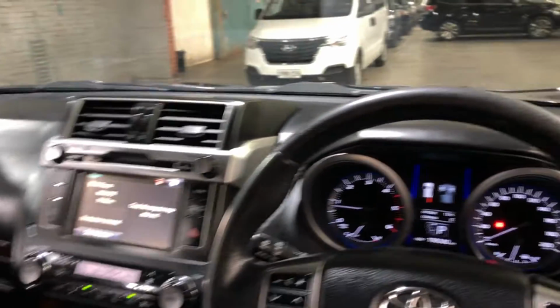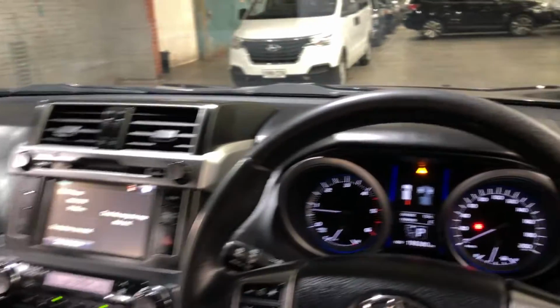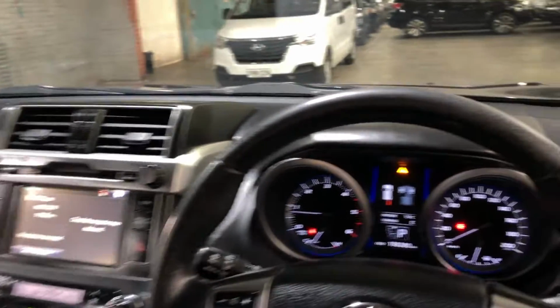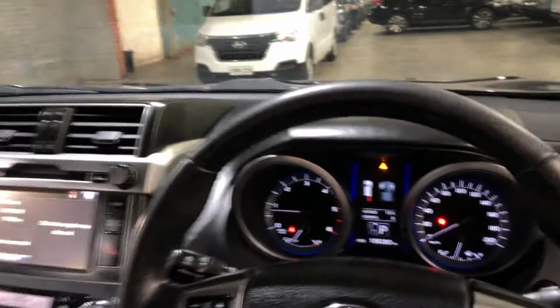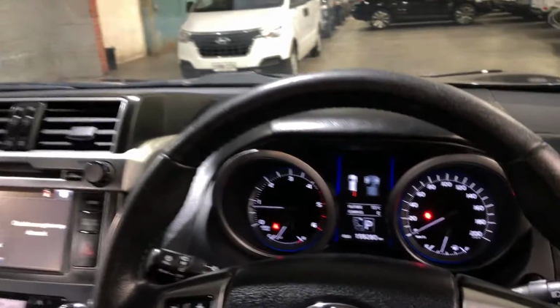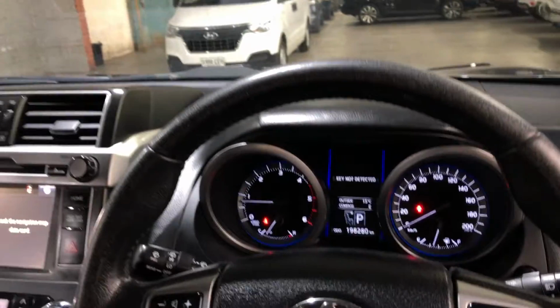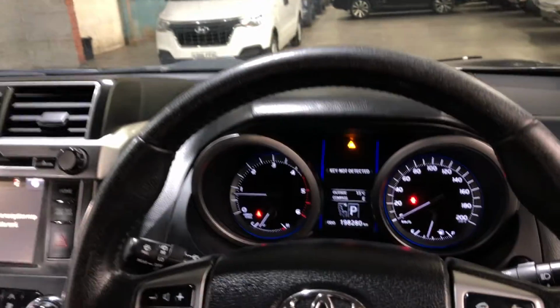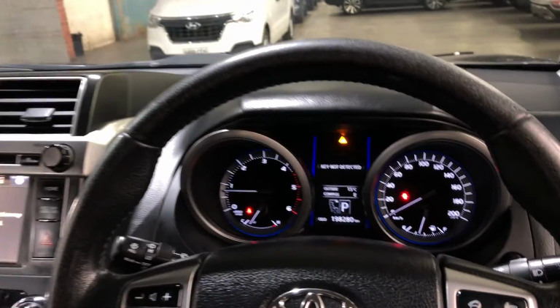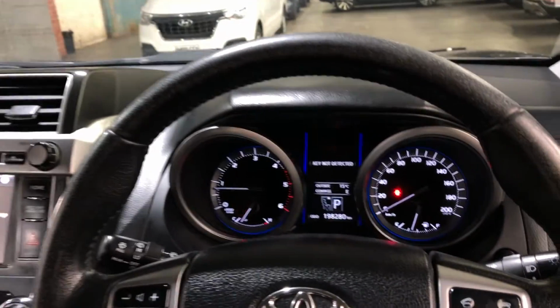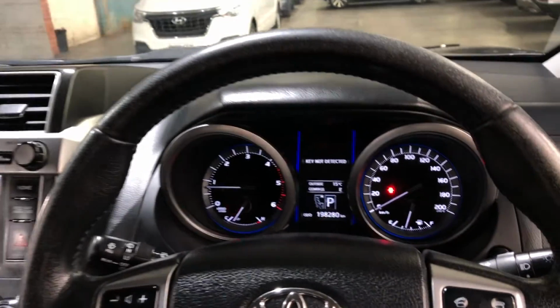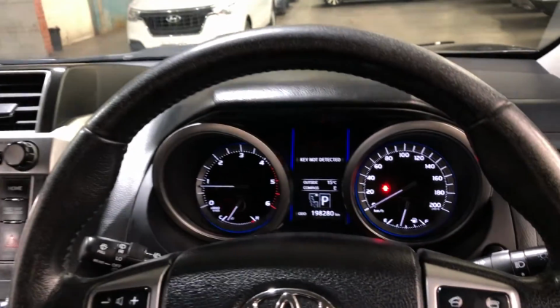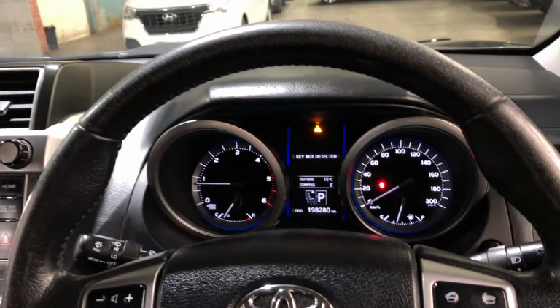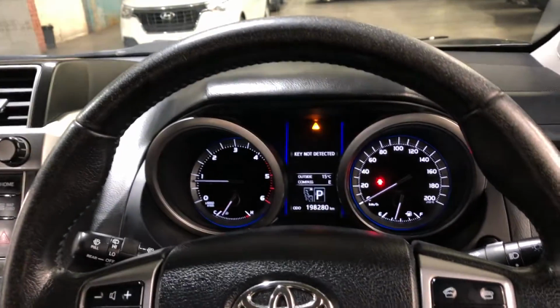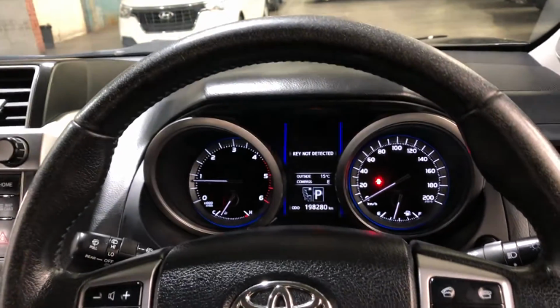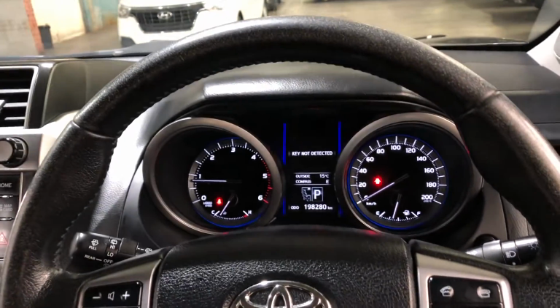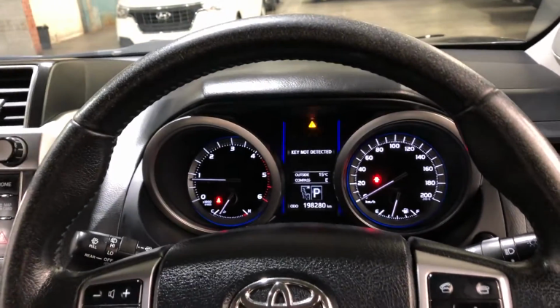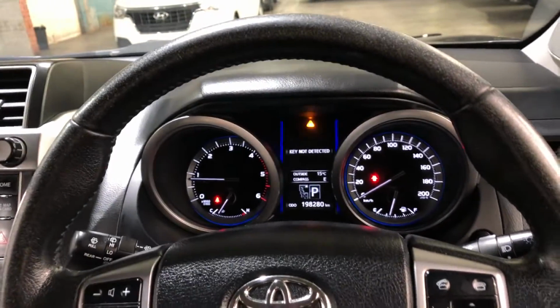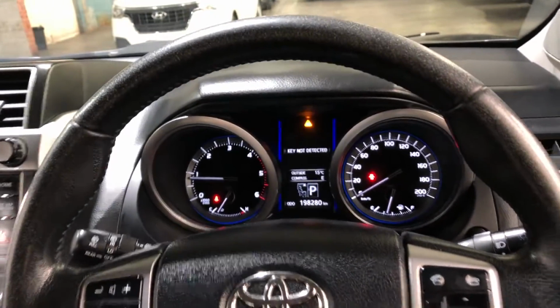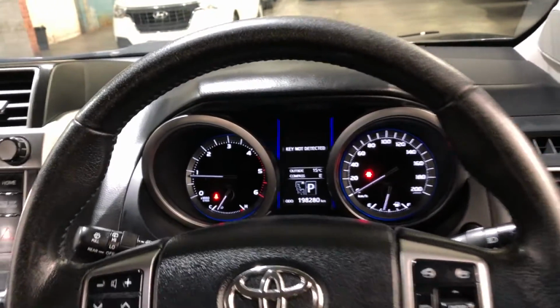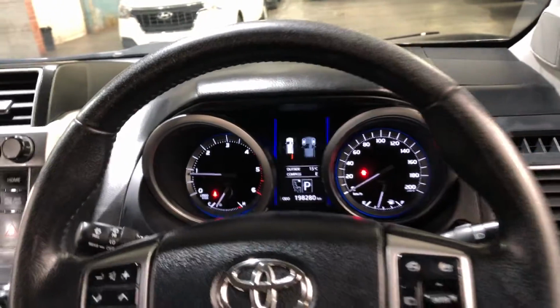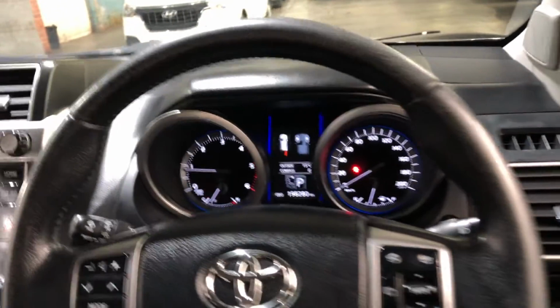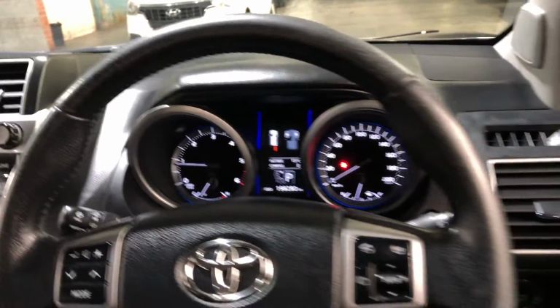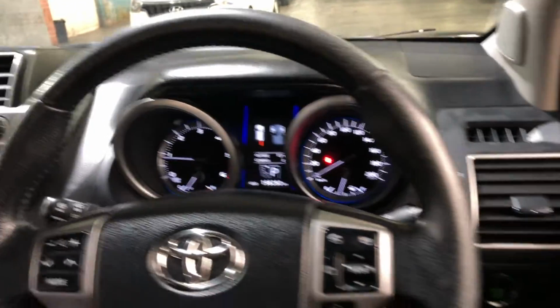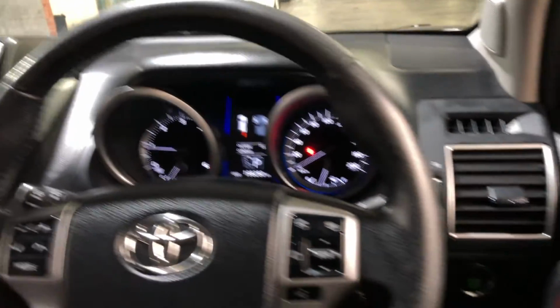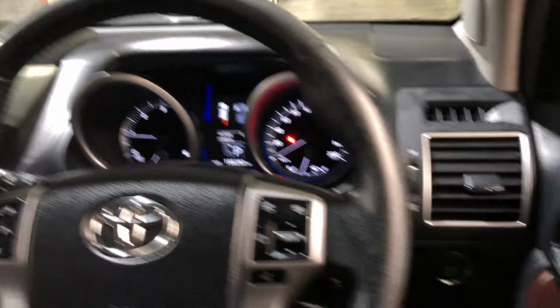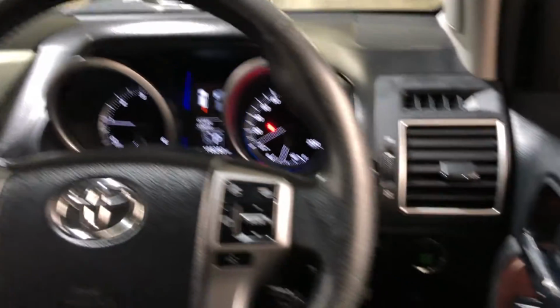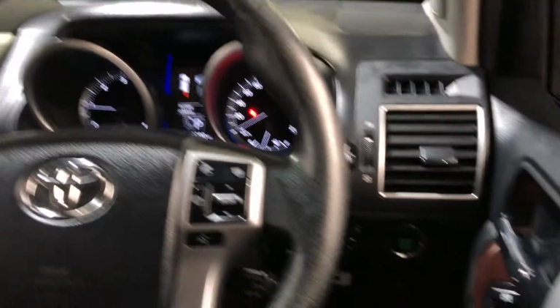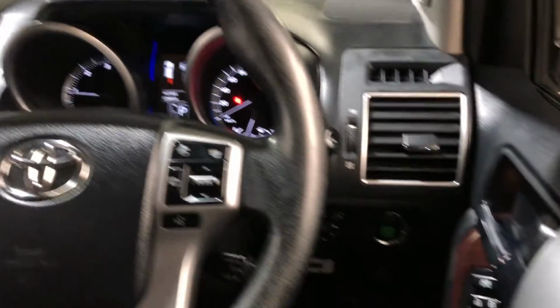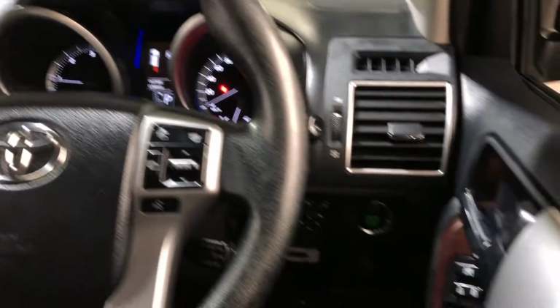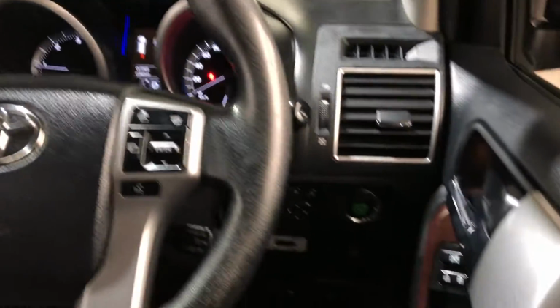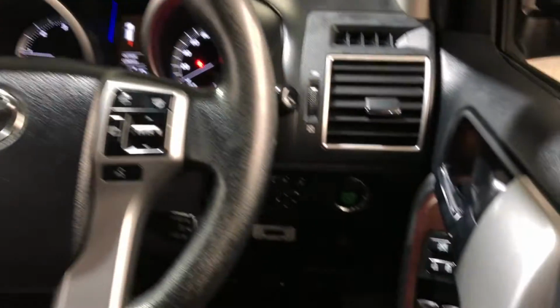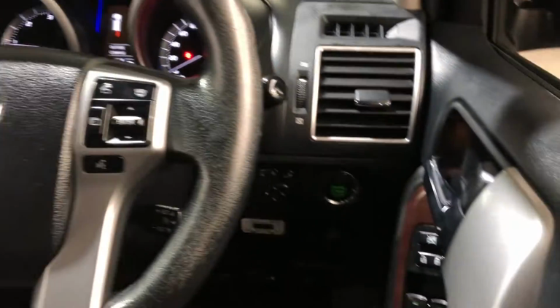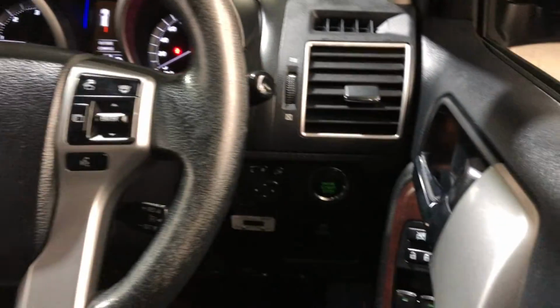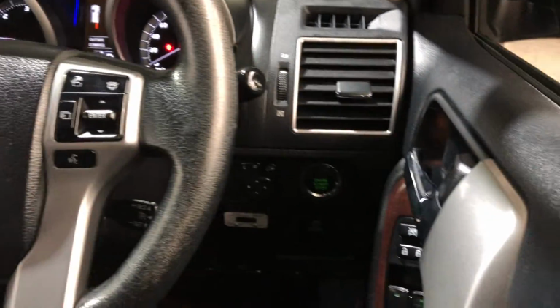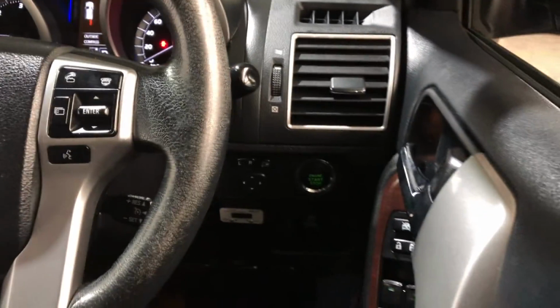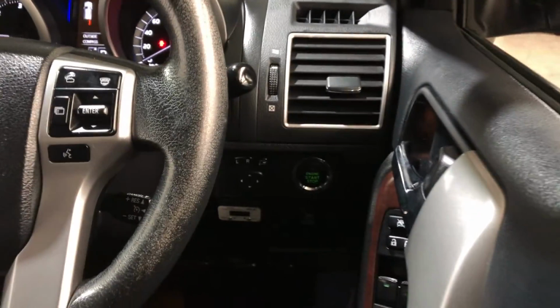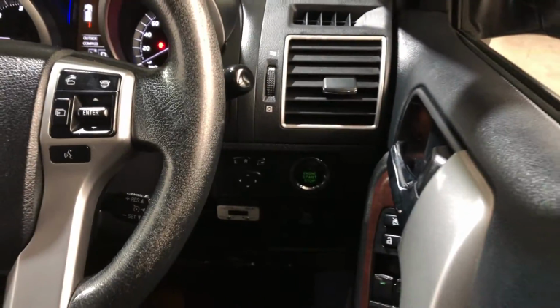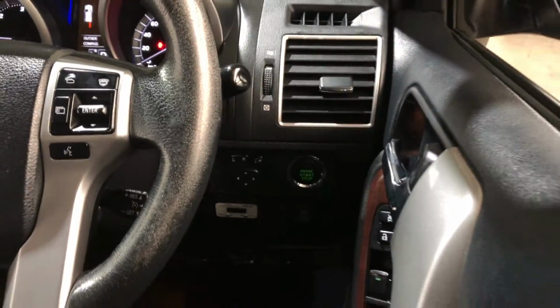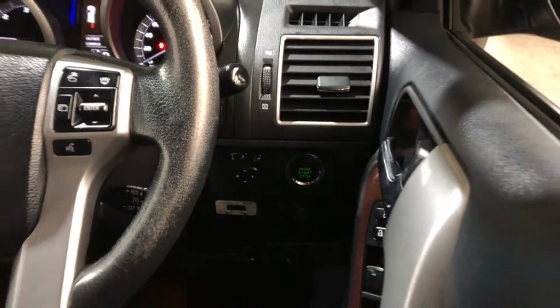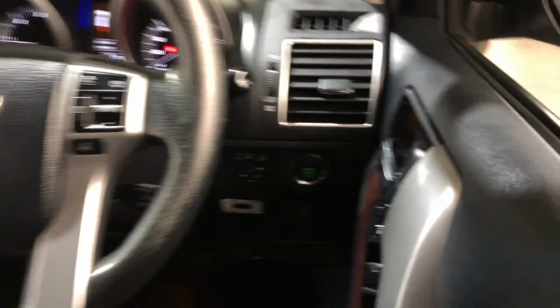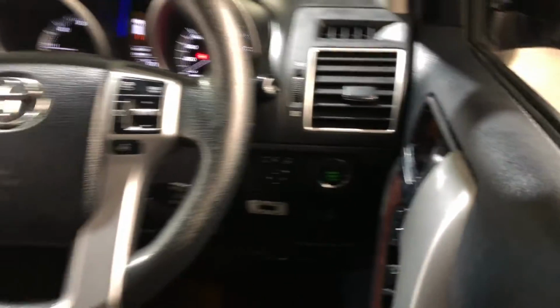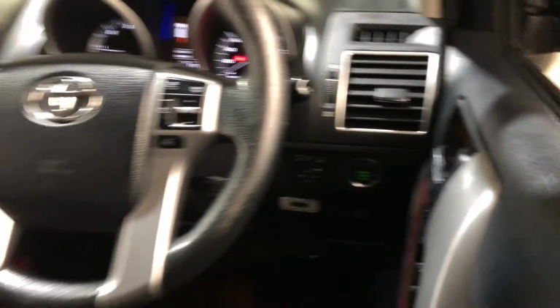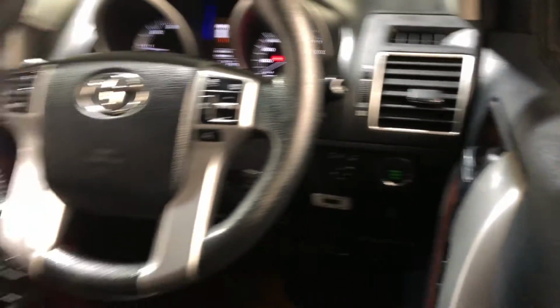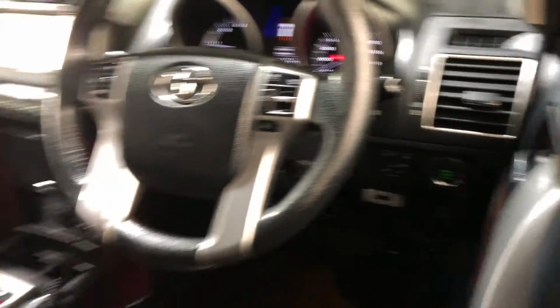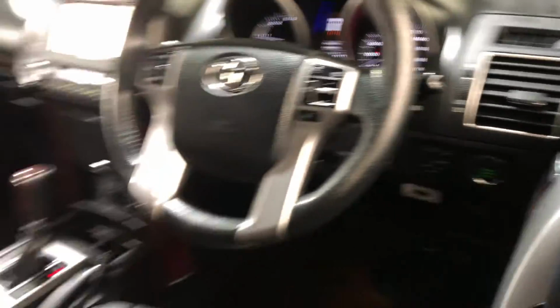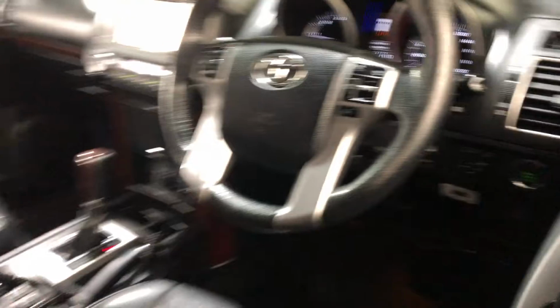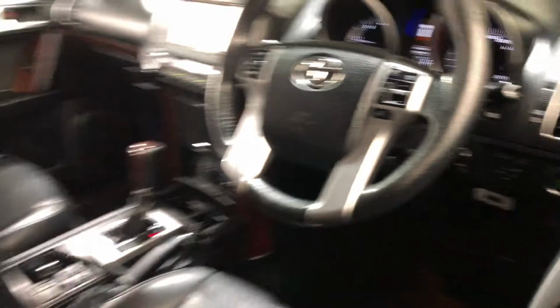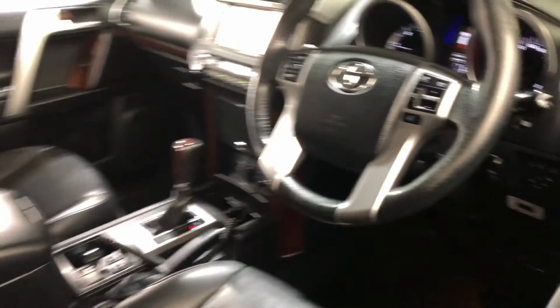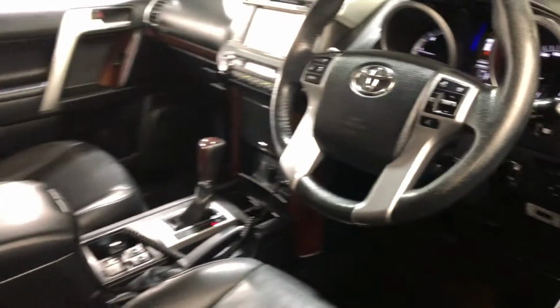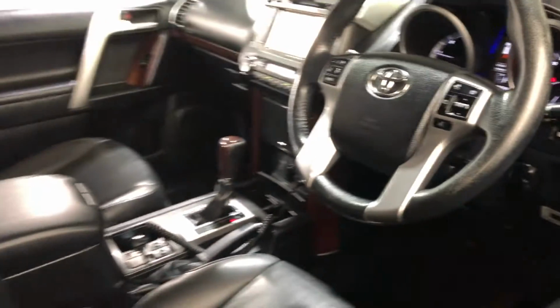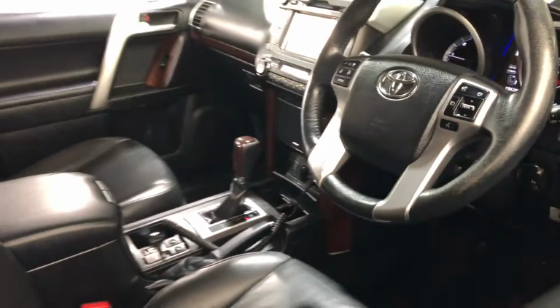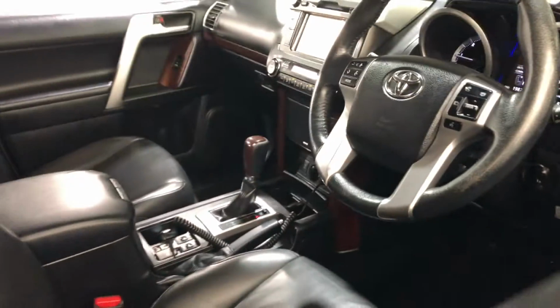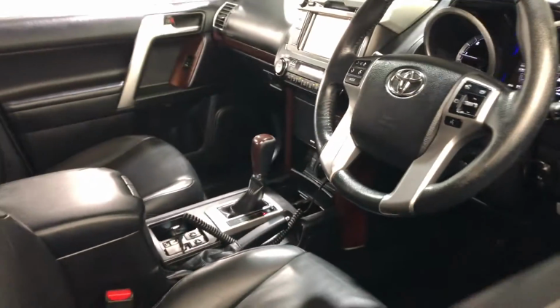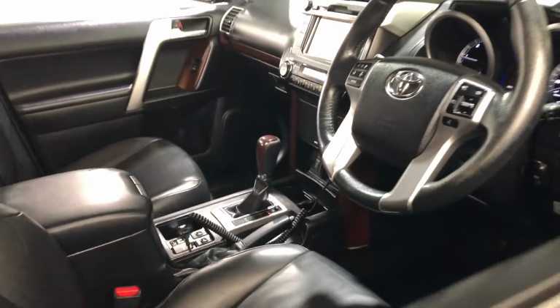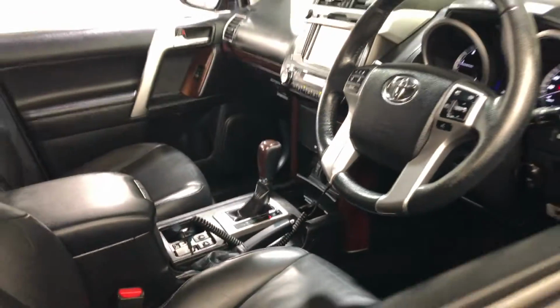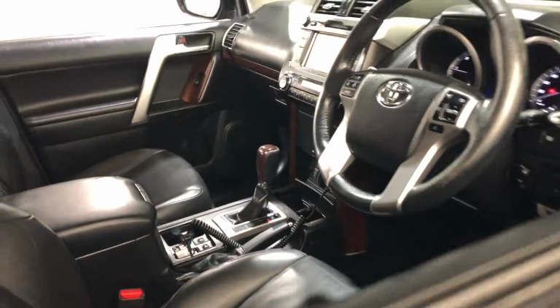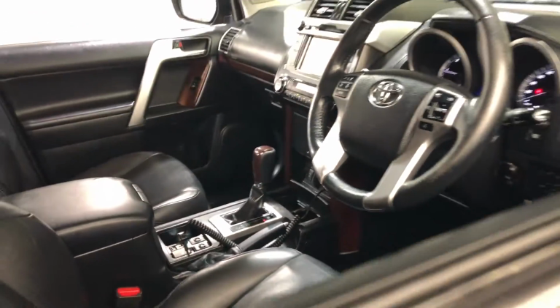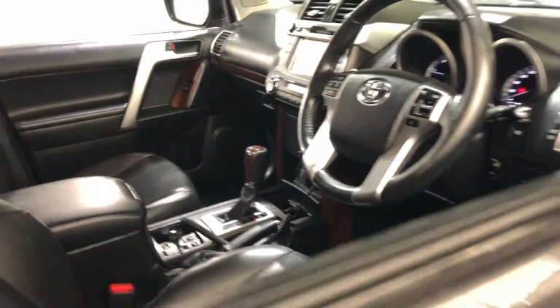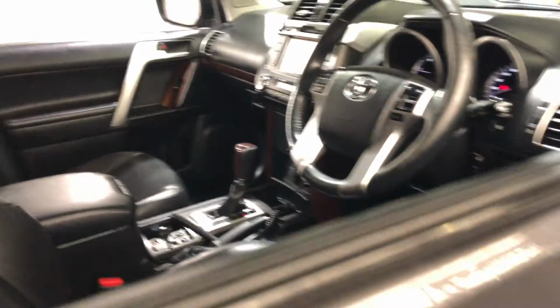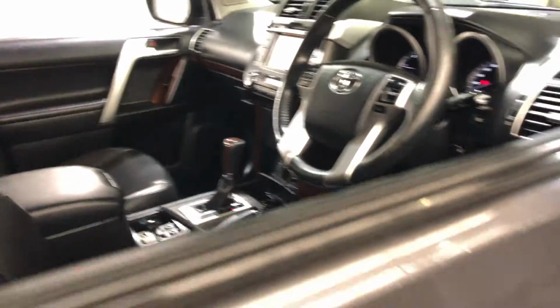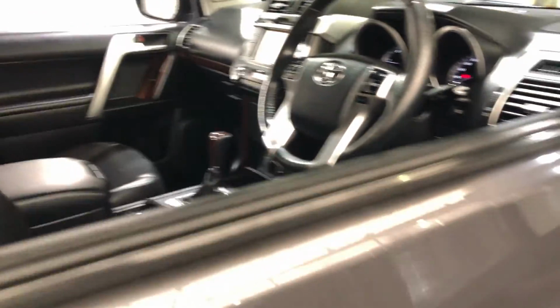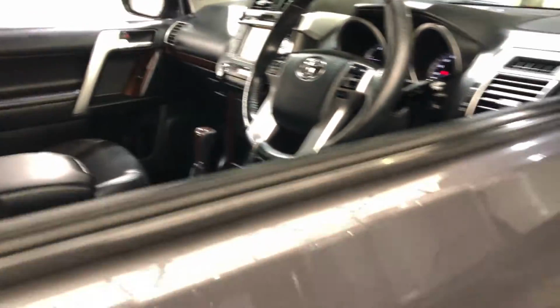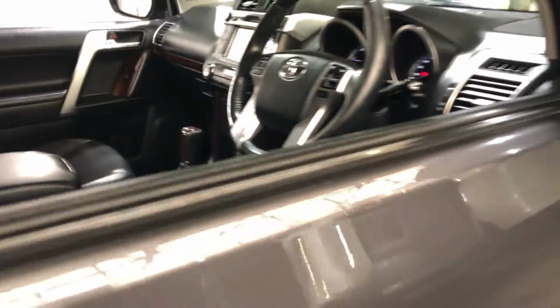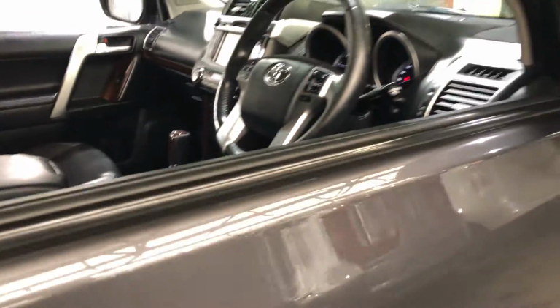It has travelled 198,000km on the clock. It is also a push-button start and comes with a set of keys and a full set of floor mats.